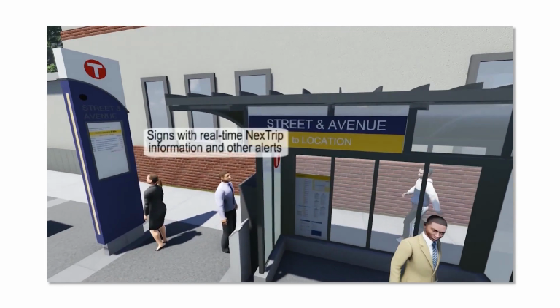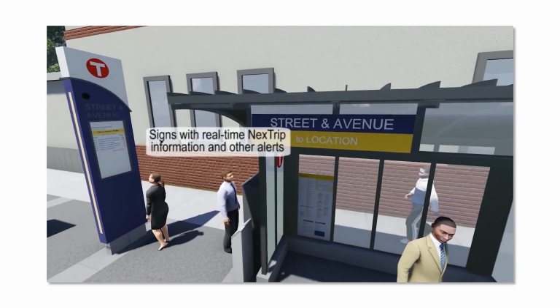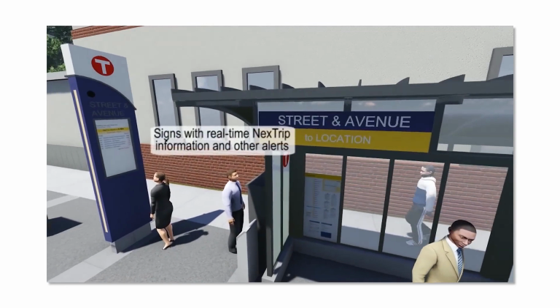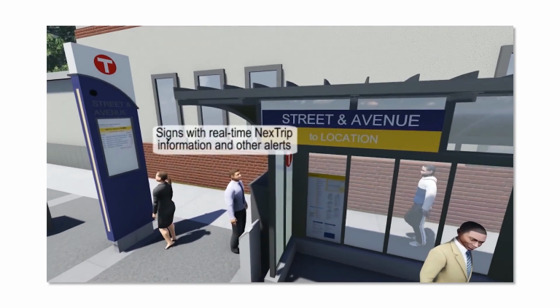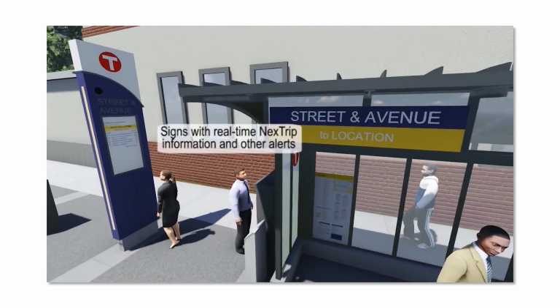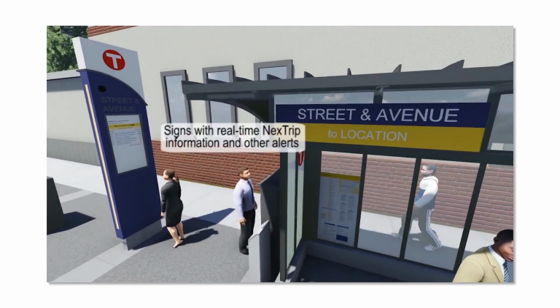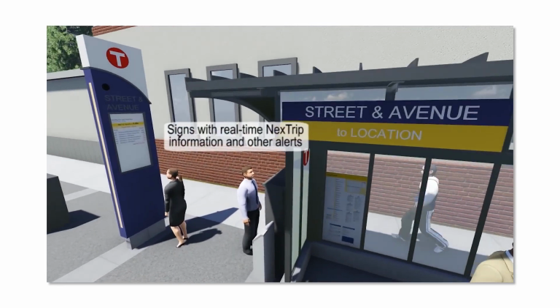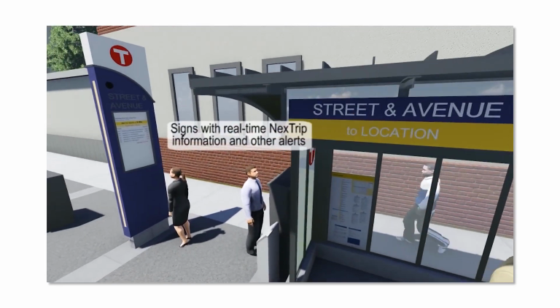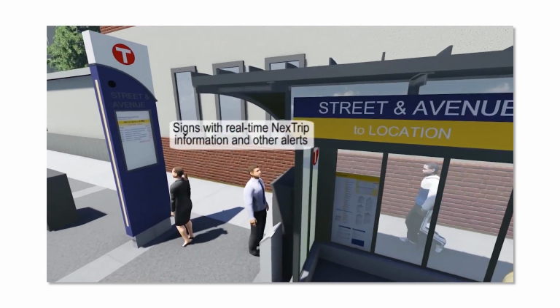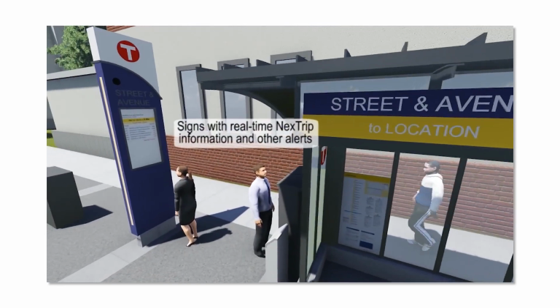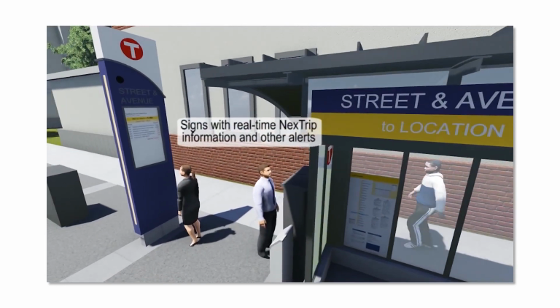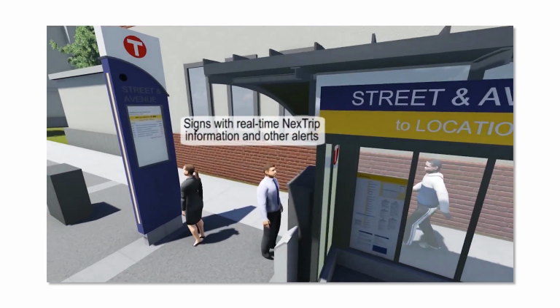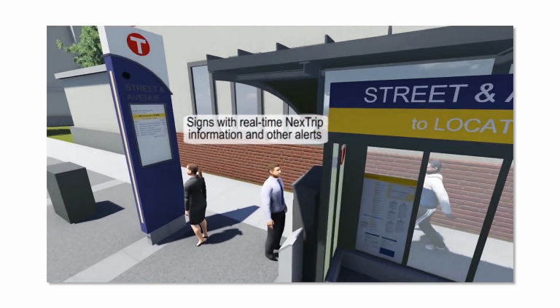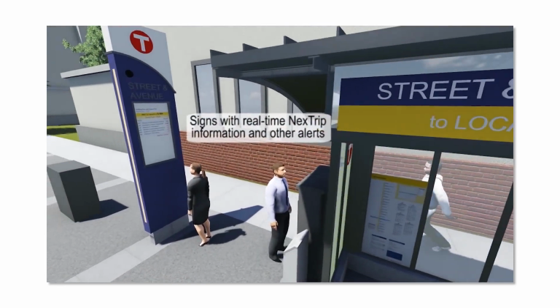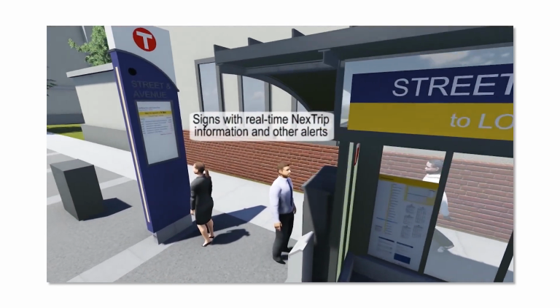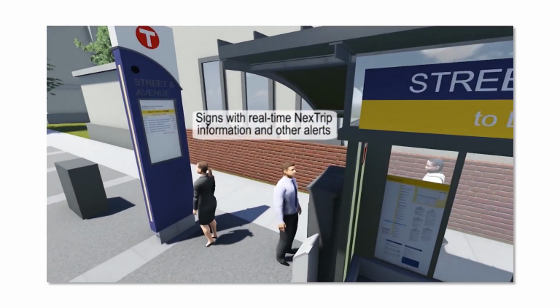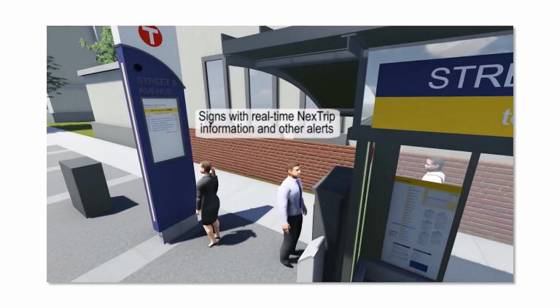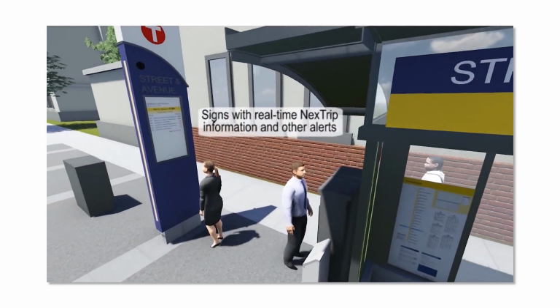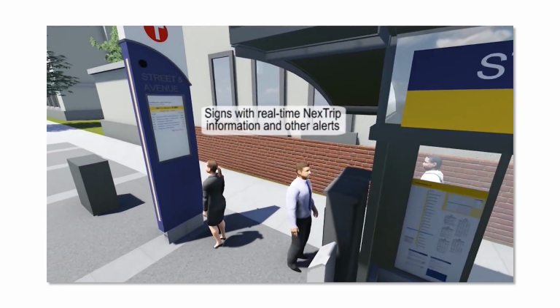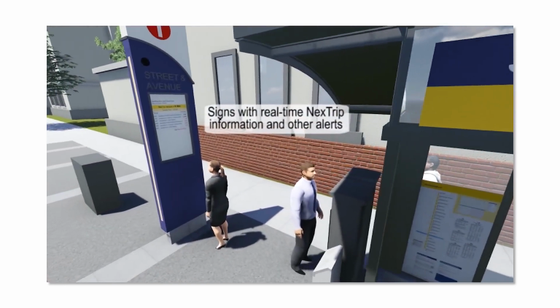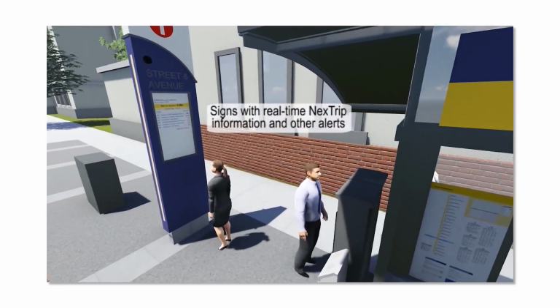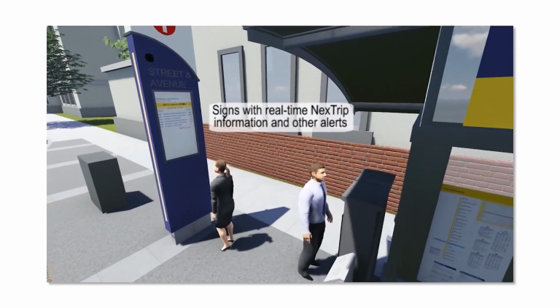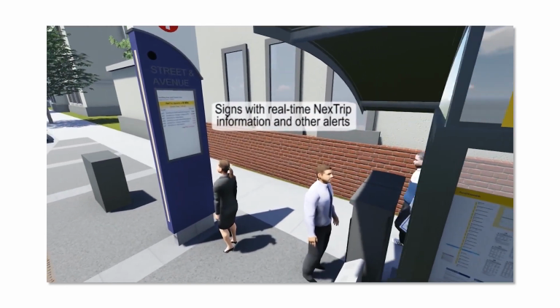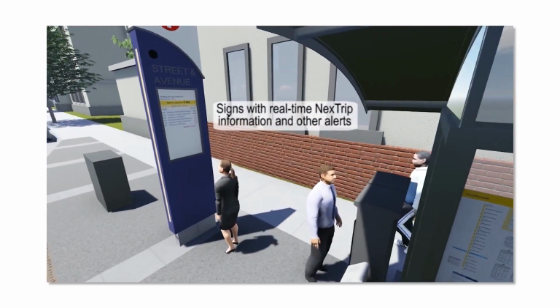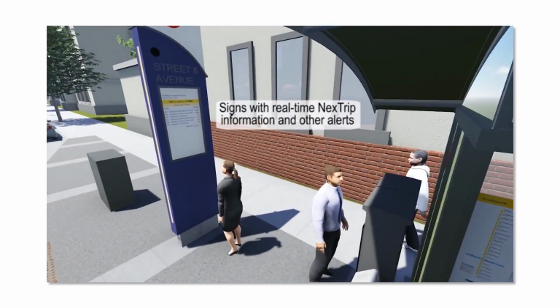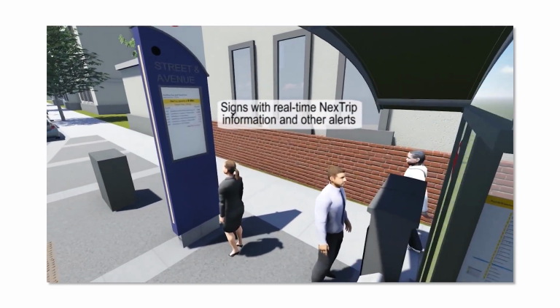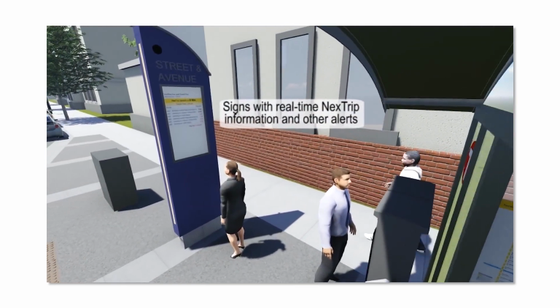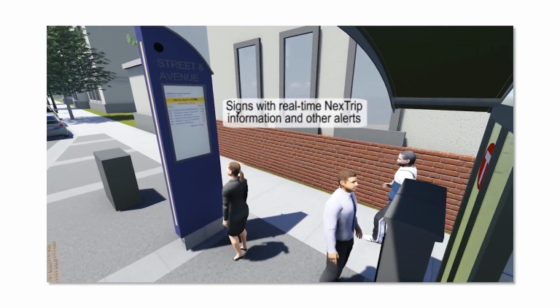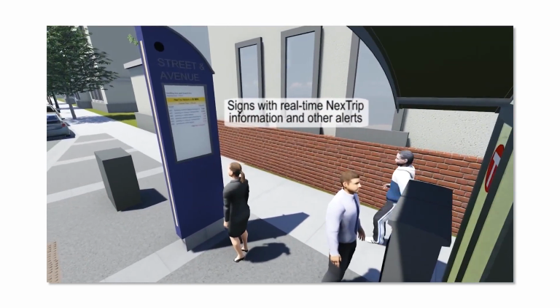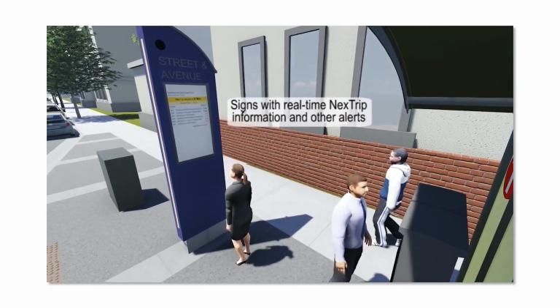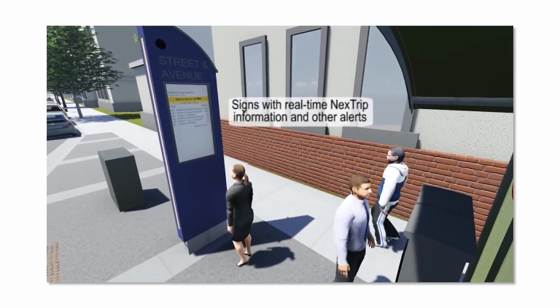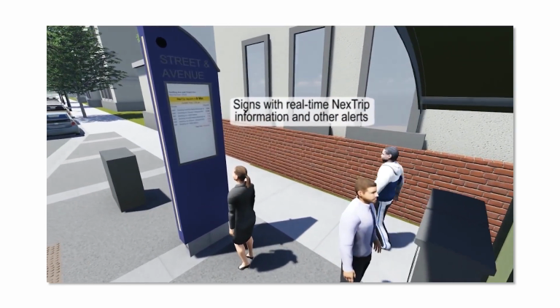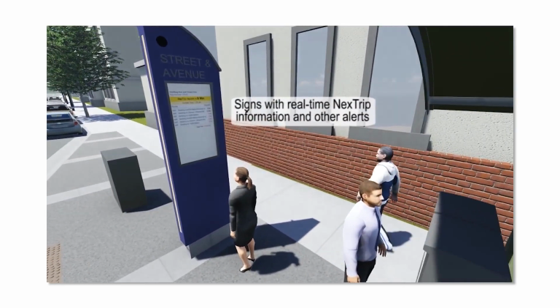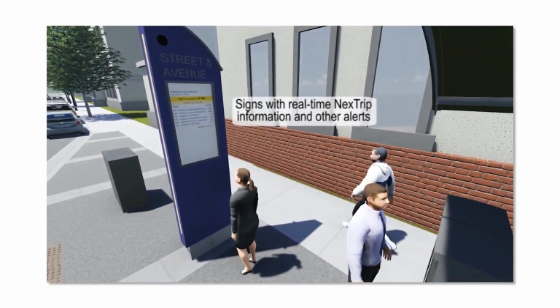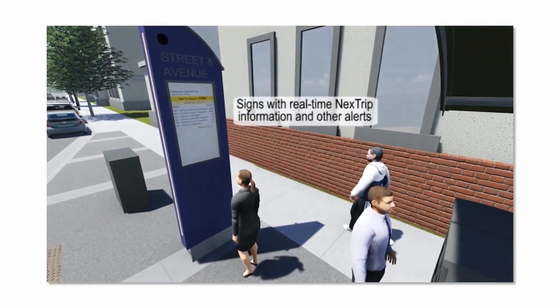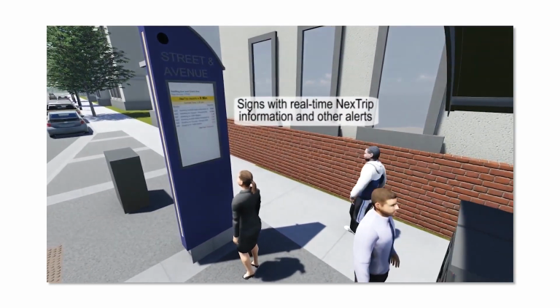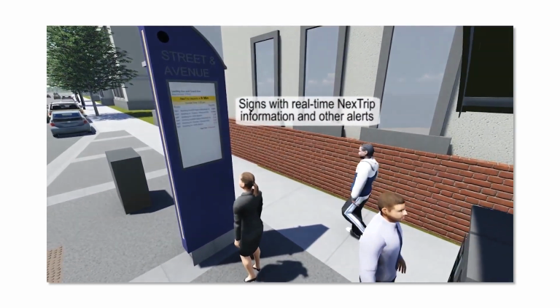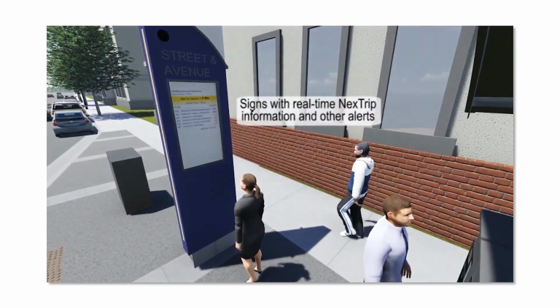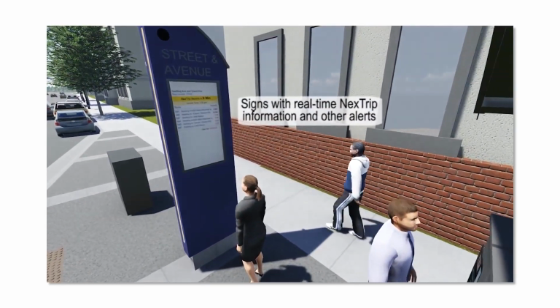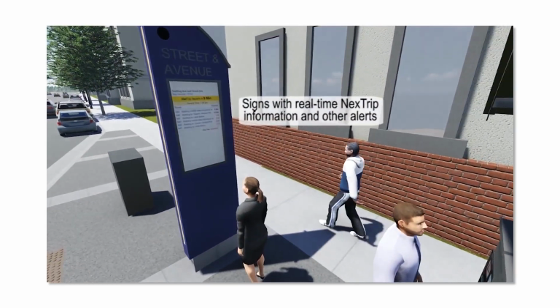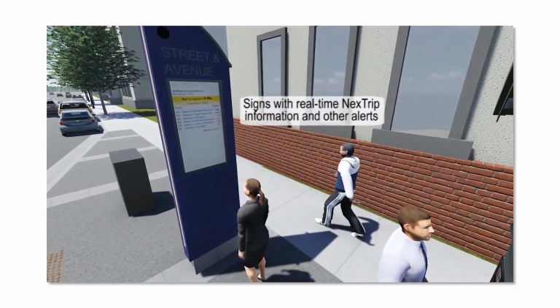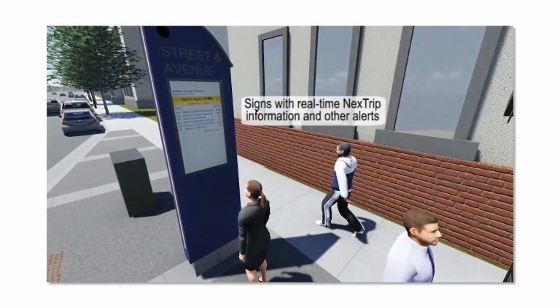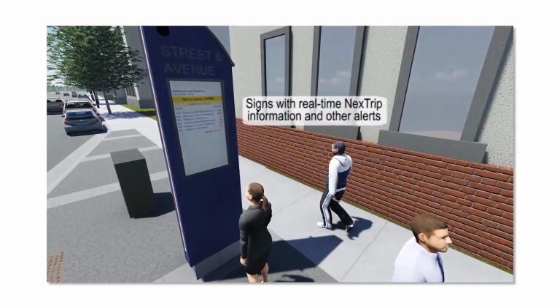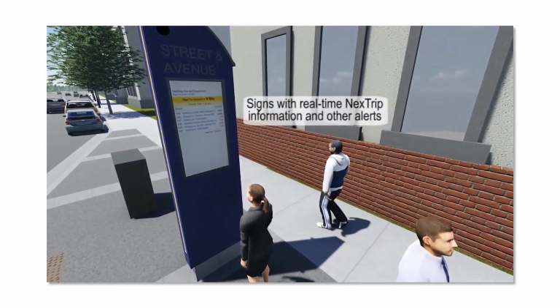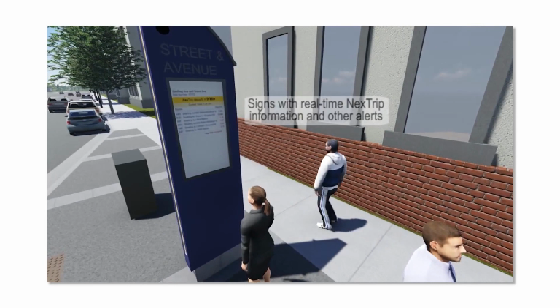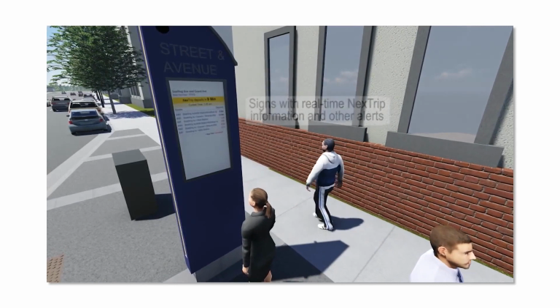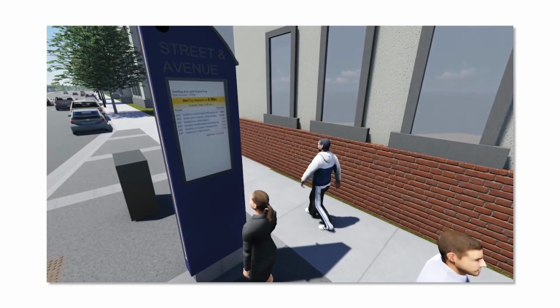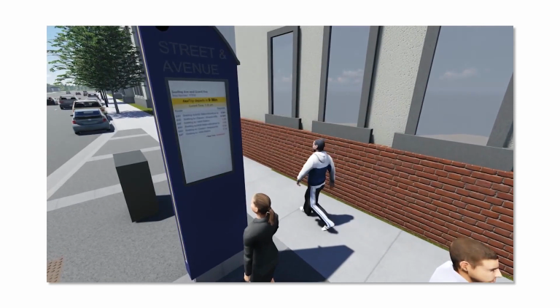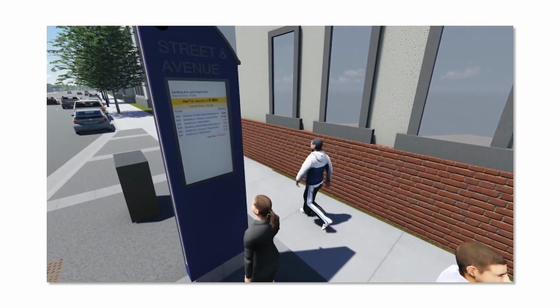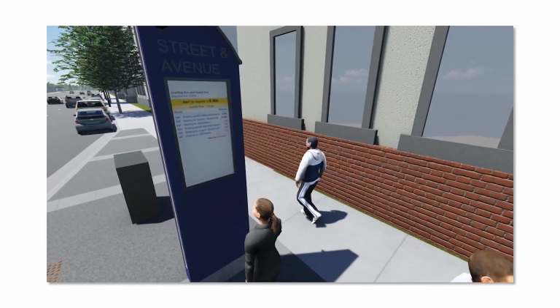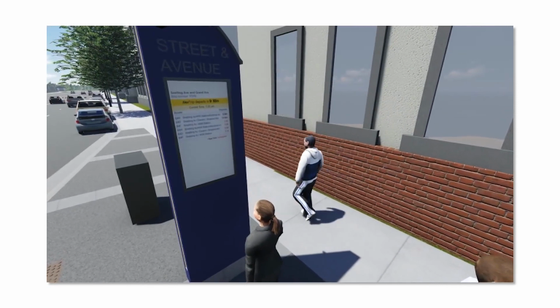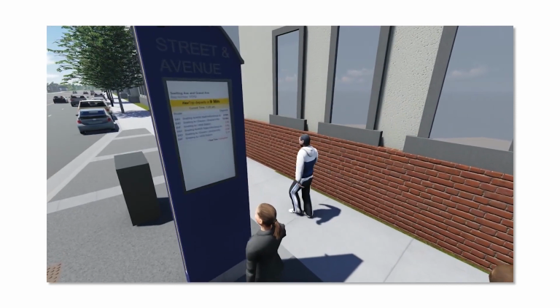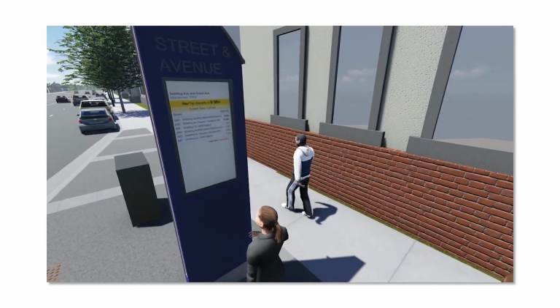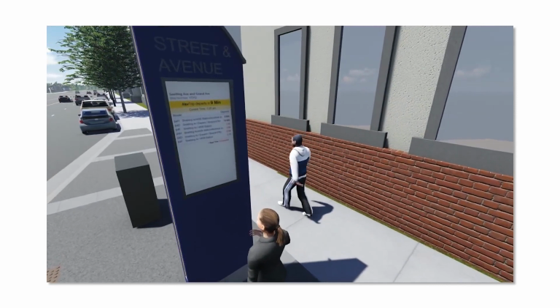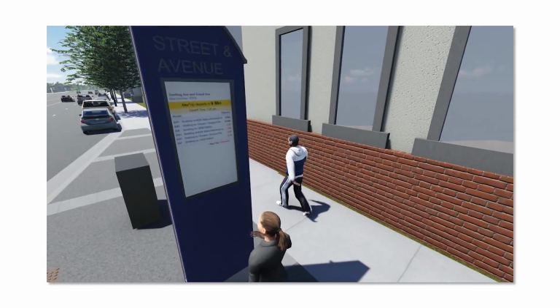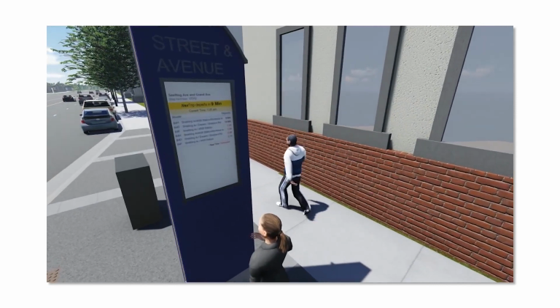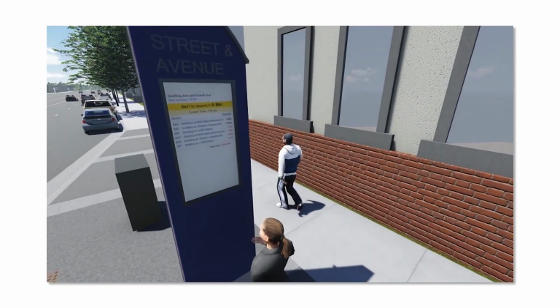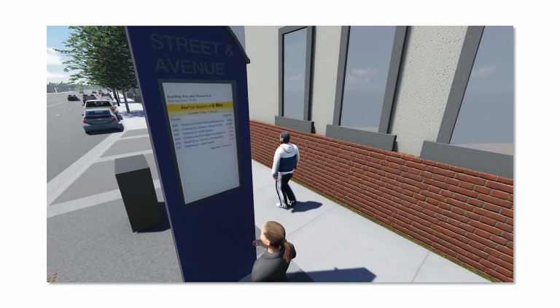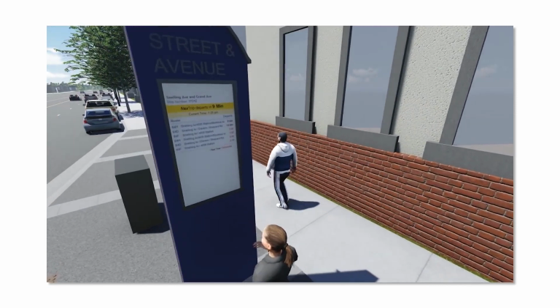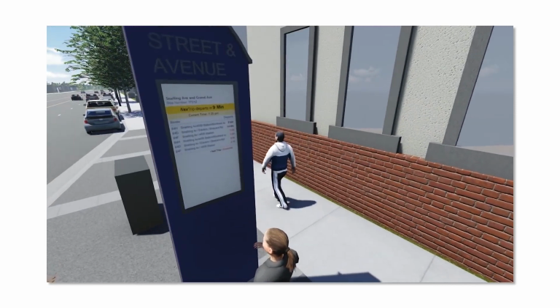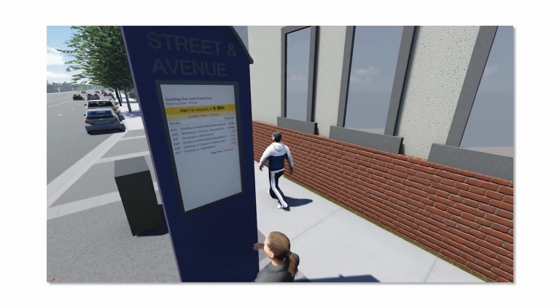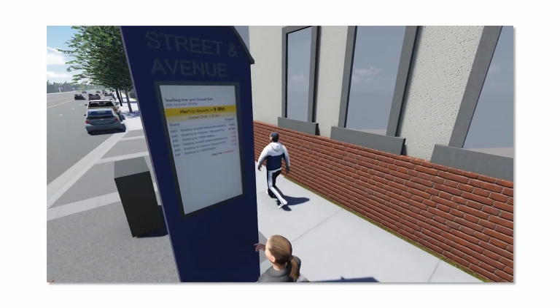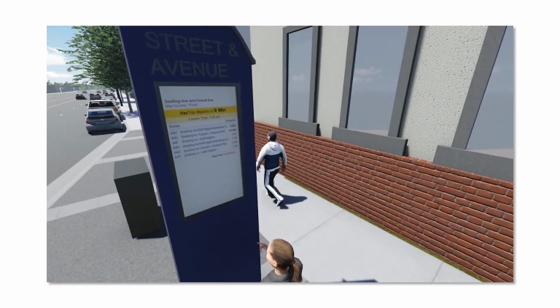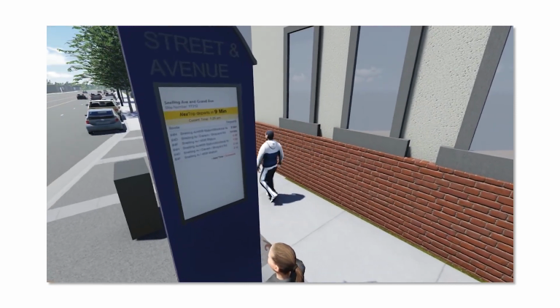Markers will clearly identify each A-Line station with real-time next trip information, so you always know when the next bus will arrive.